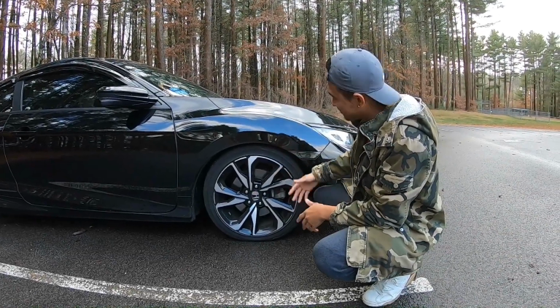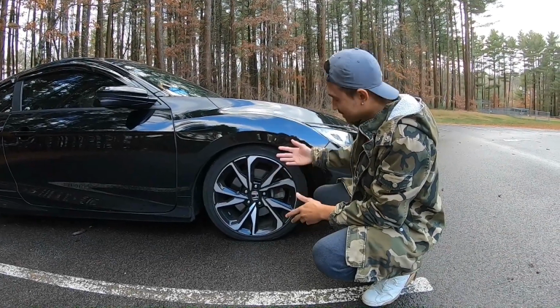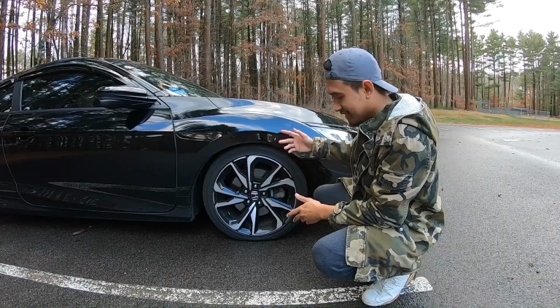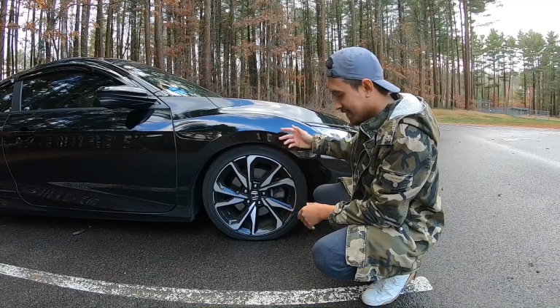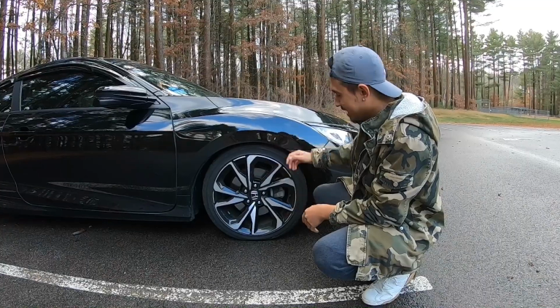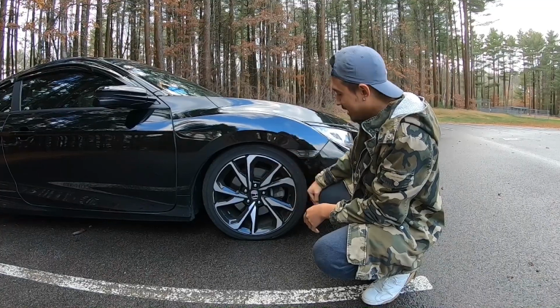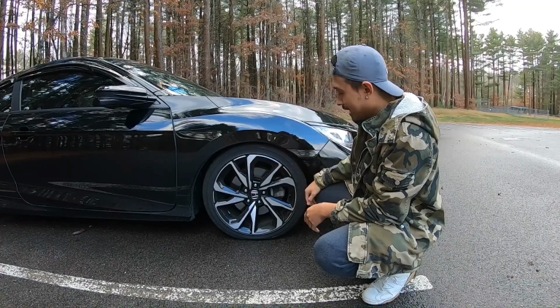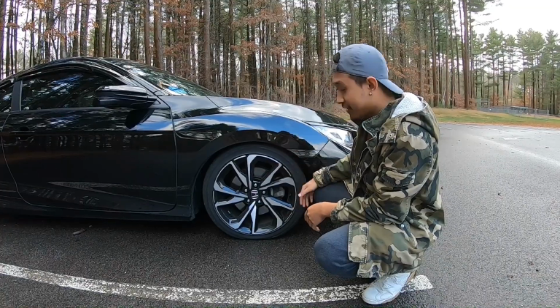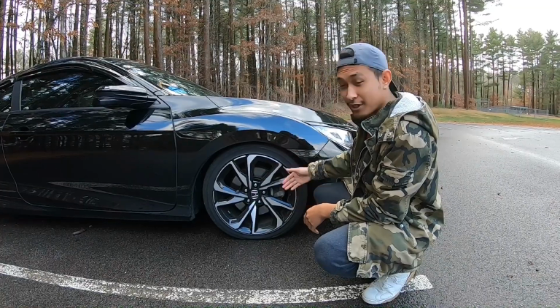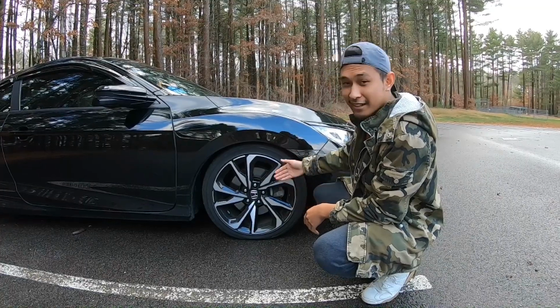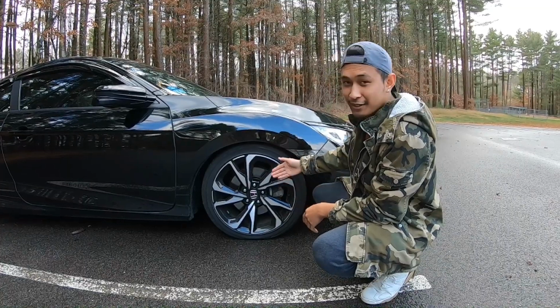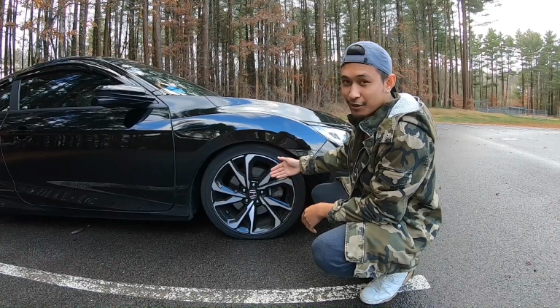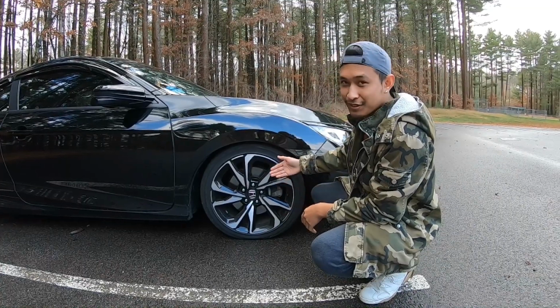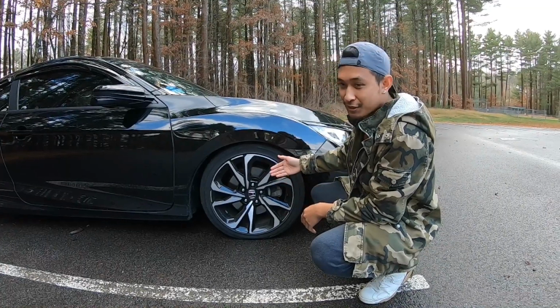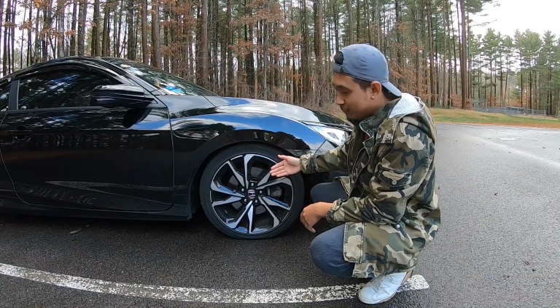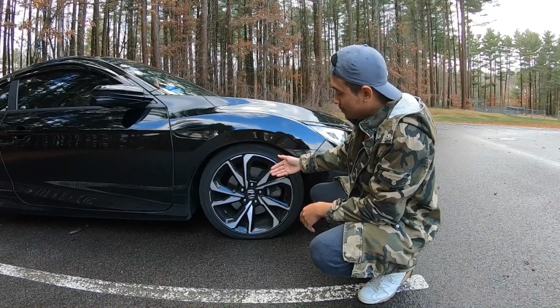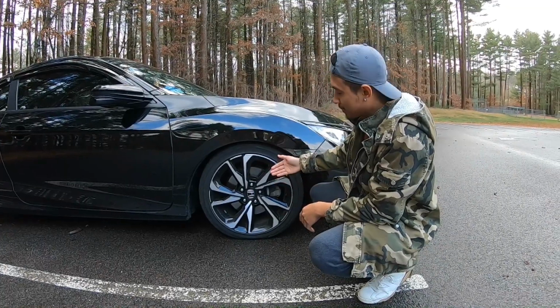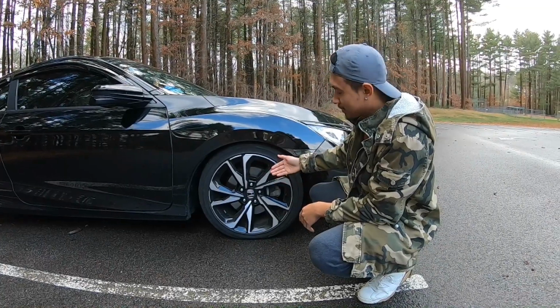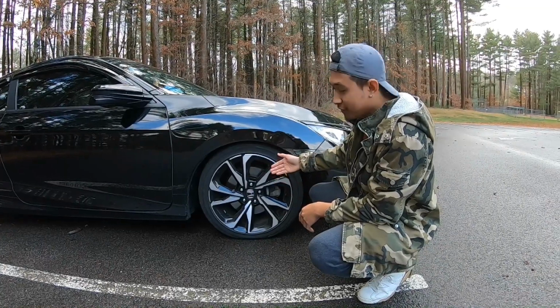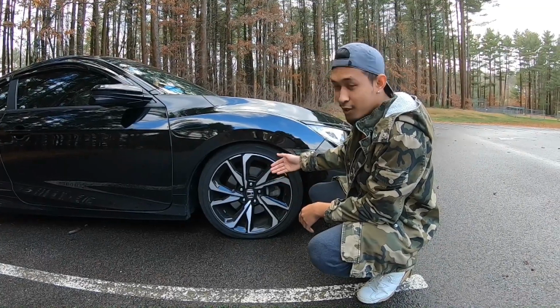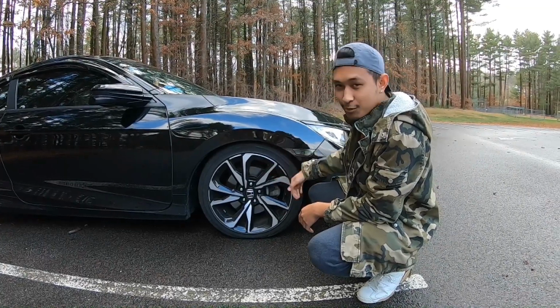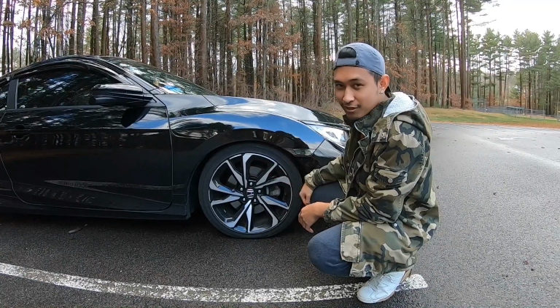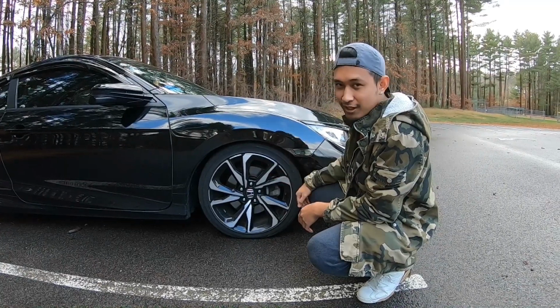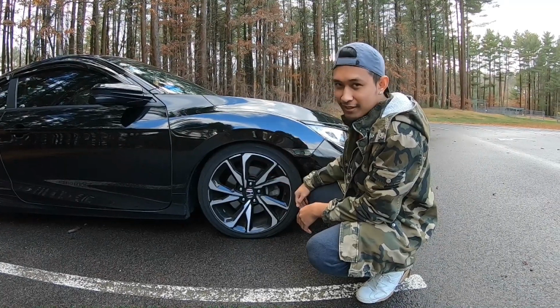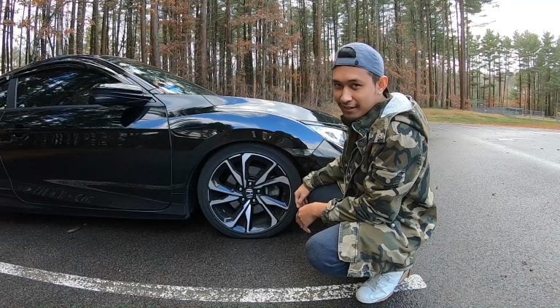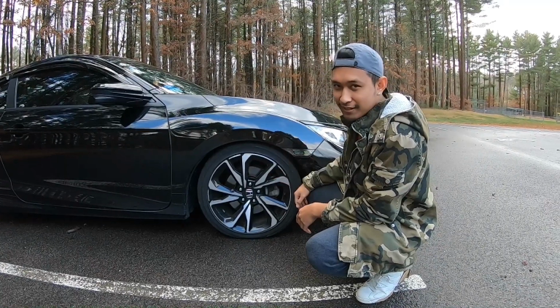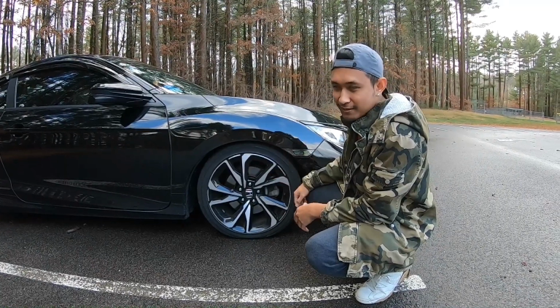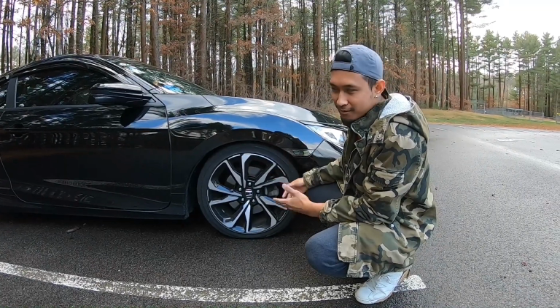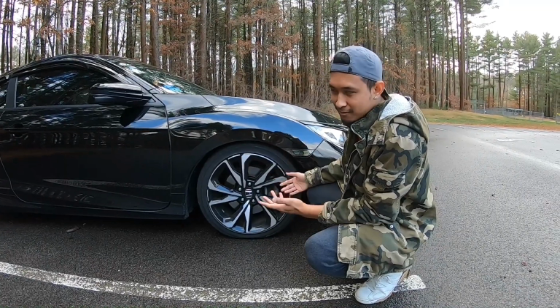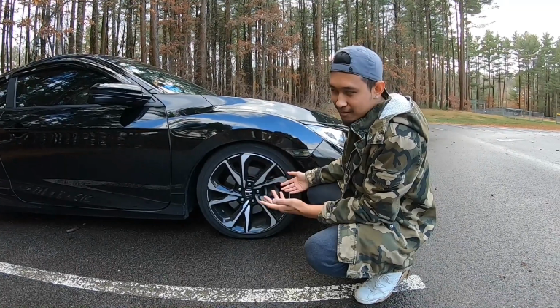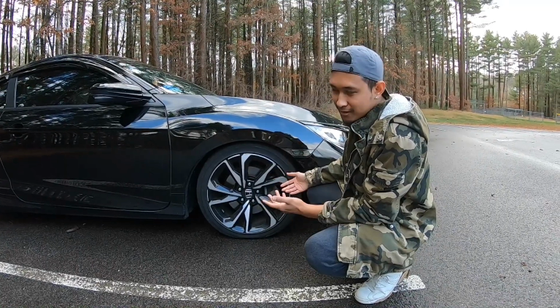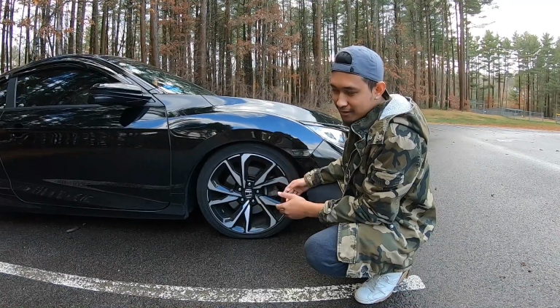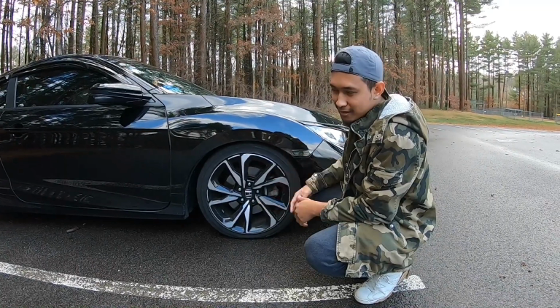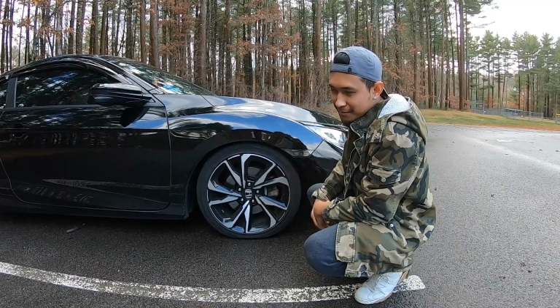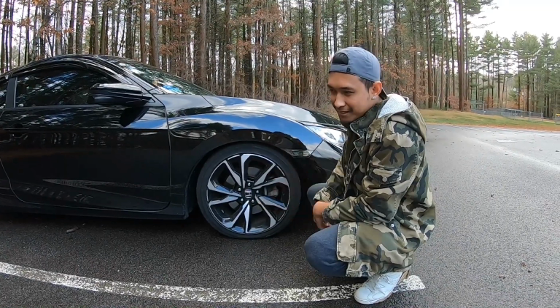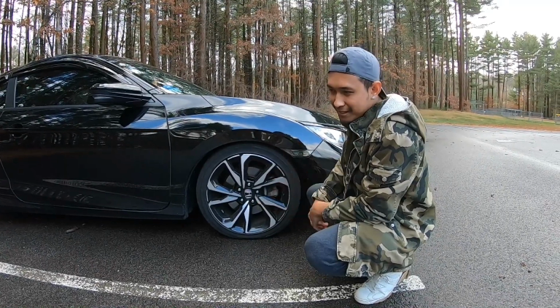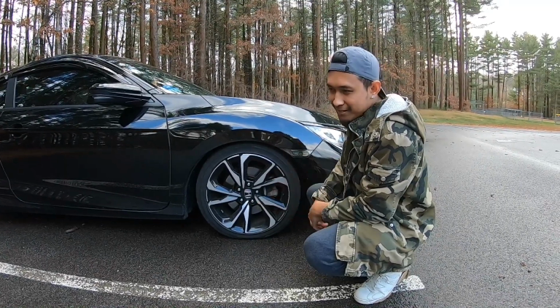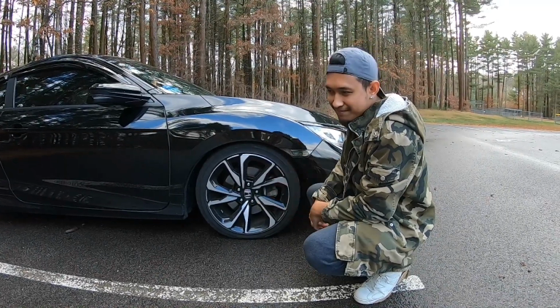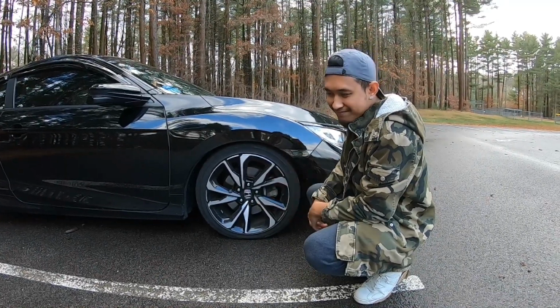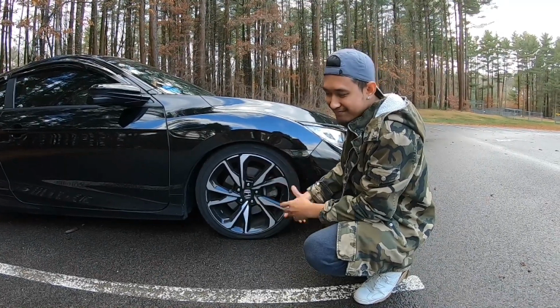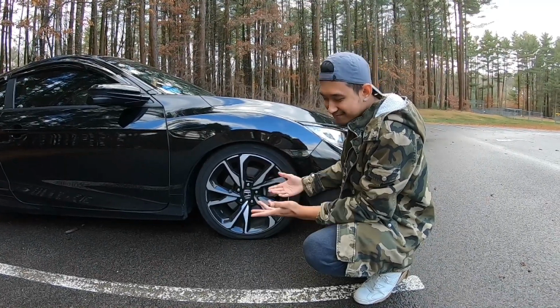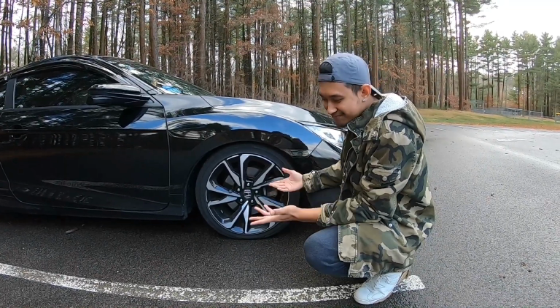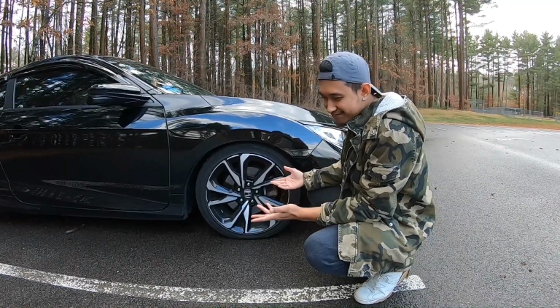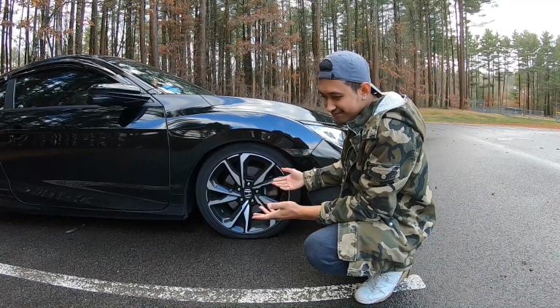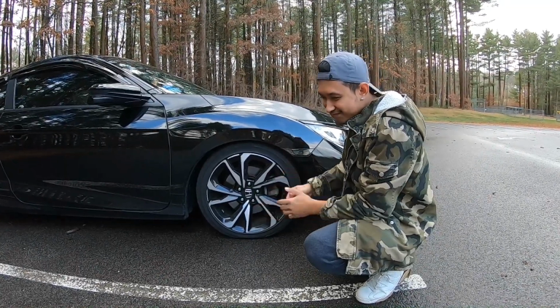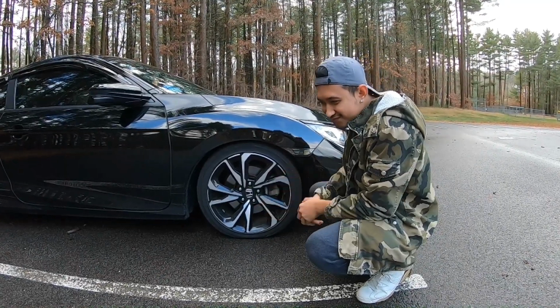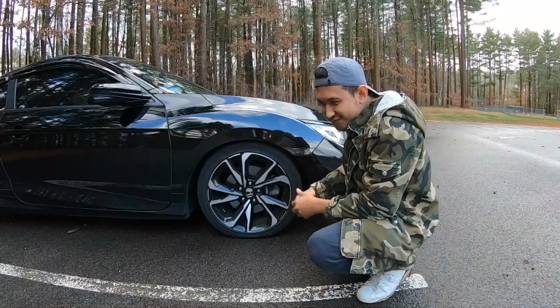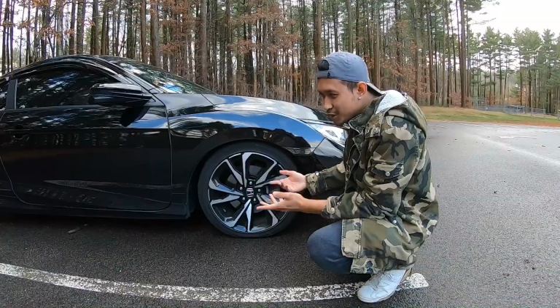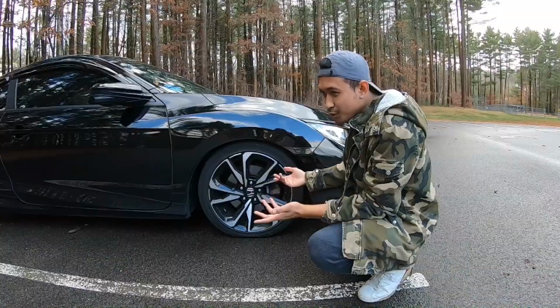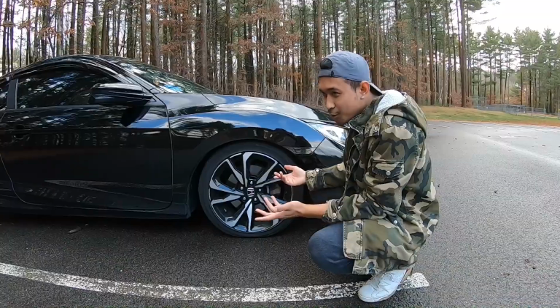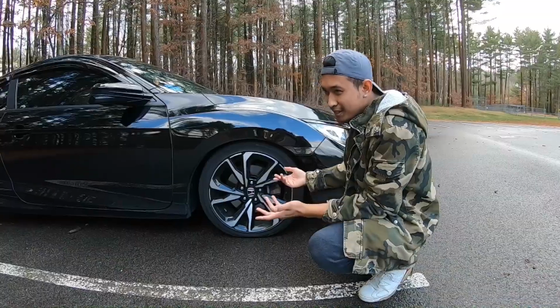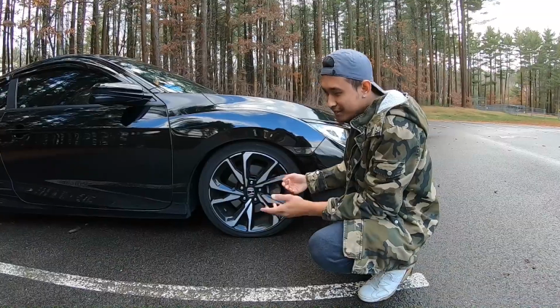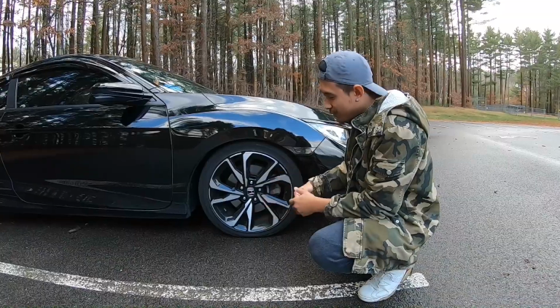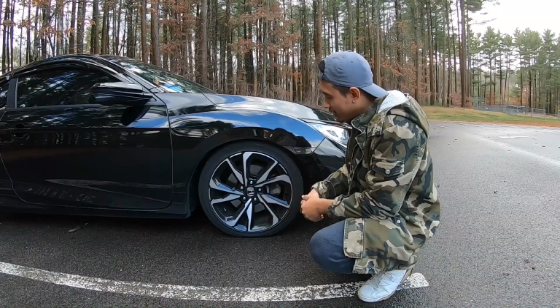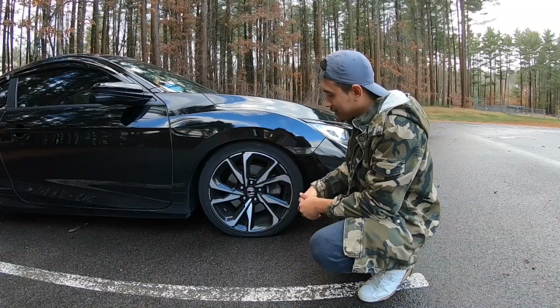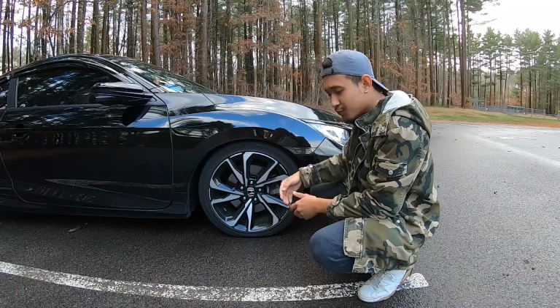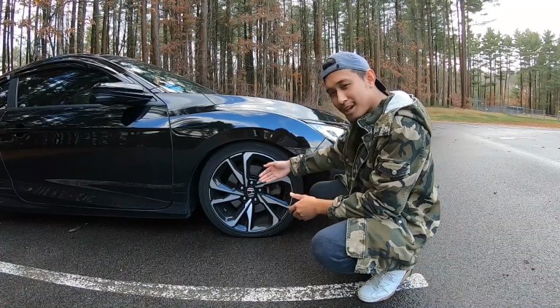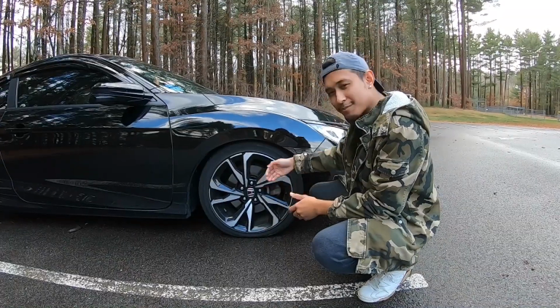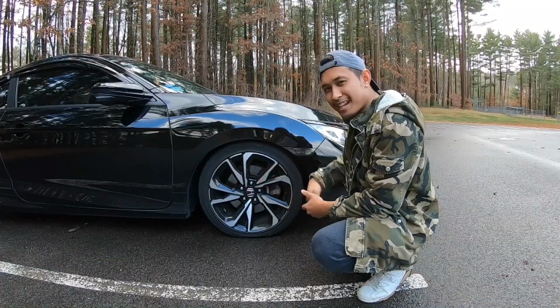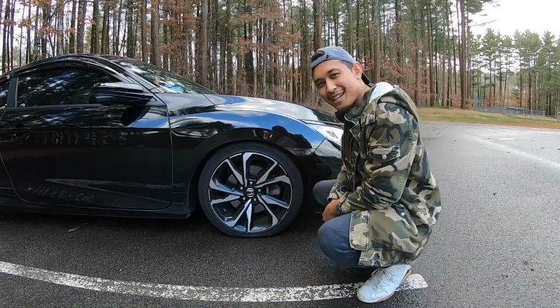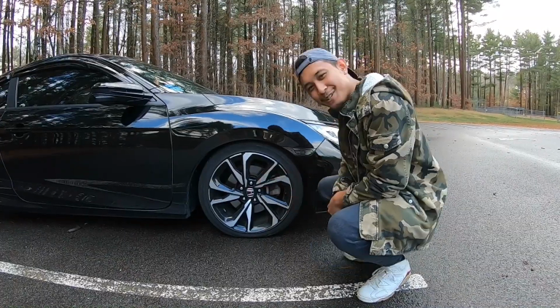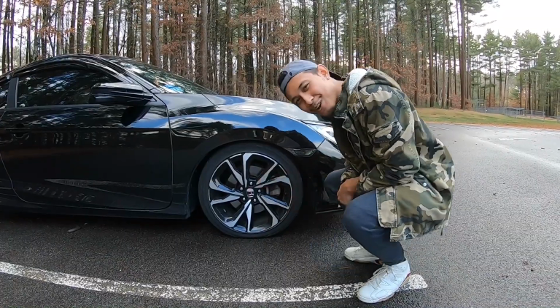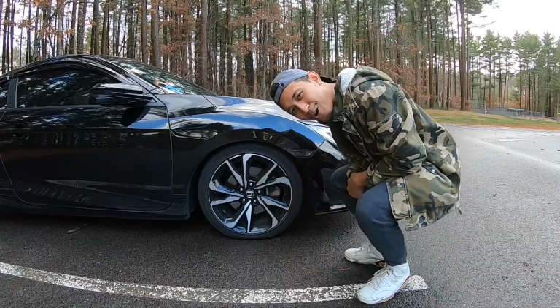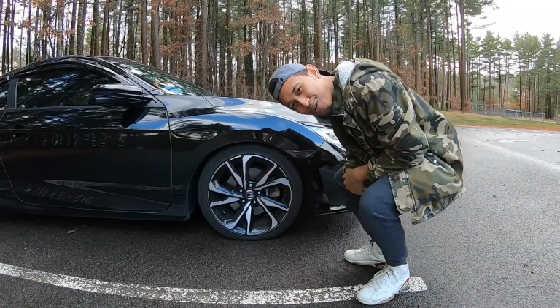As you guys notice, I put the stock wheels on because winter's come and you don't want salt on the Gram Lights, you know.